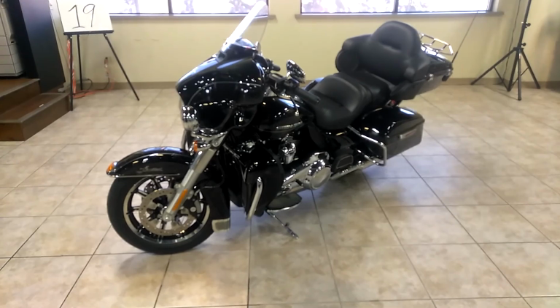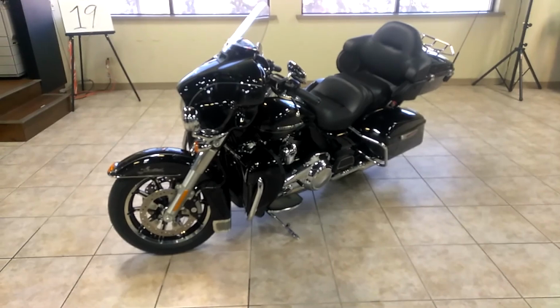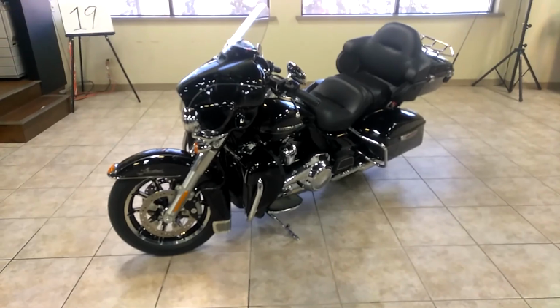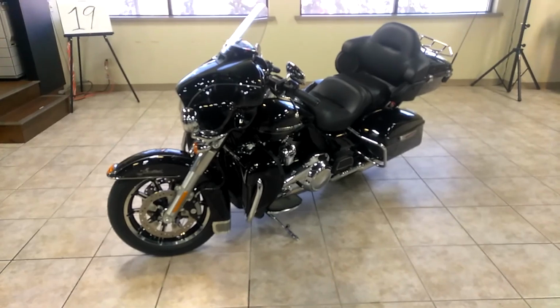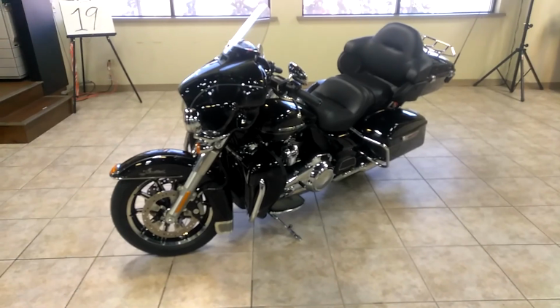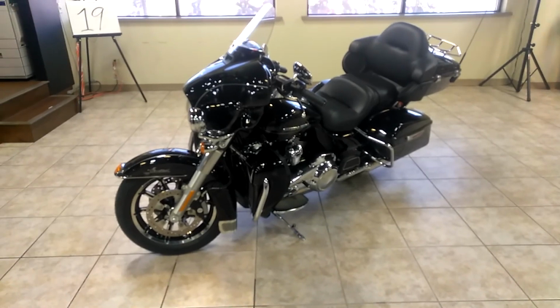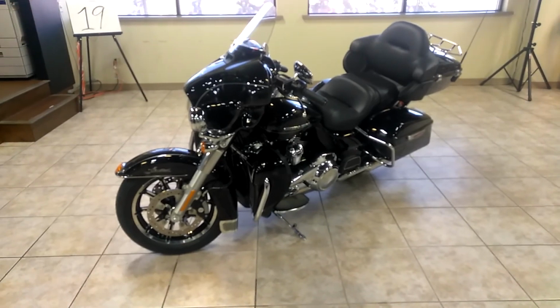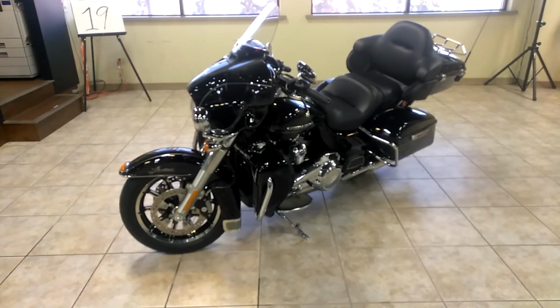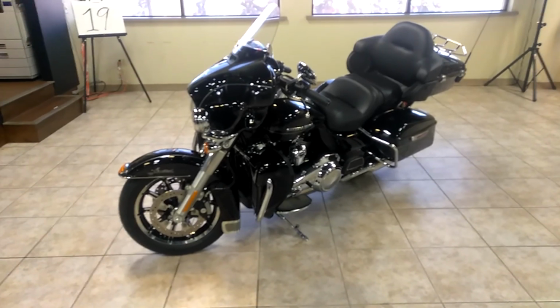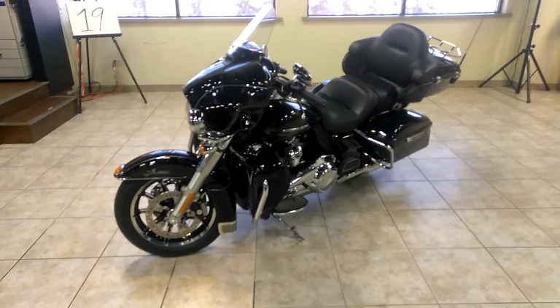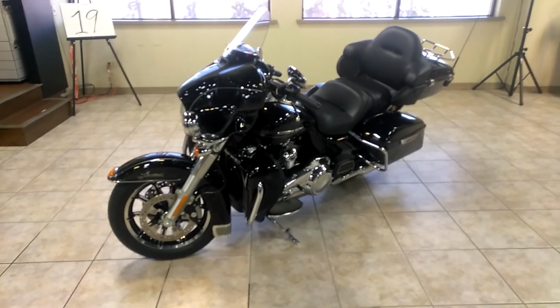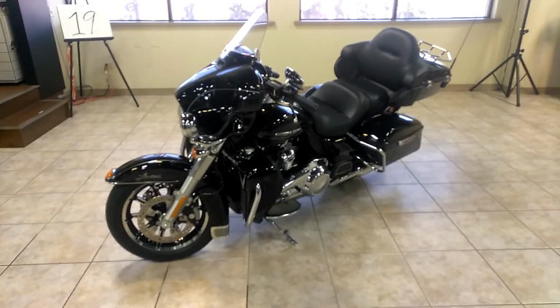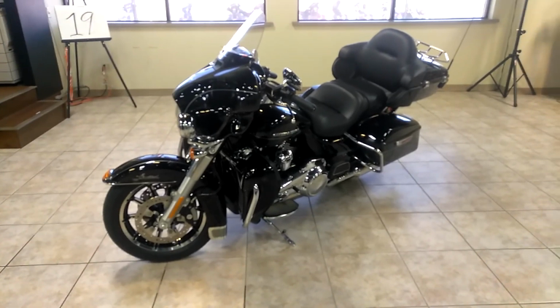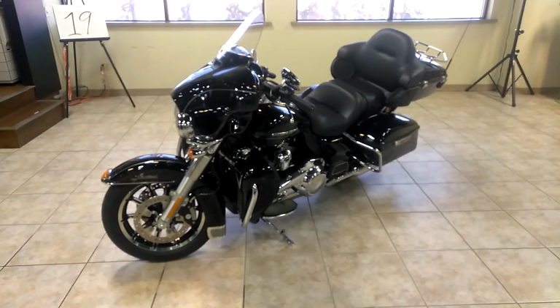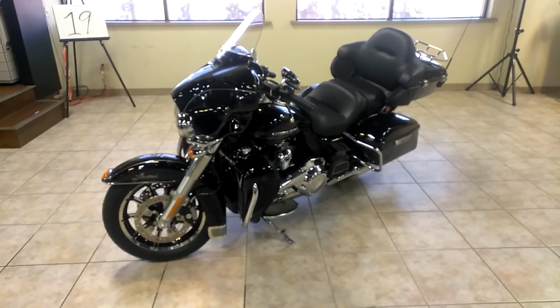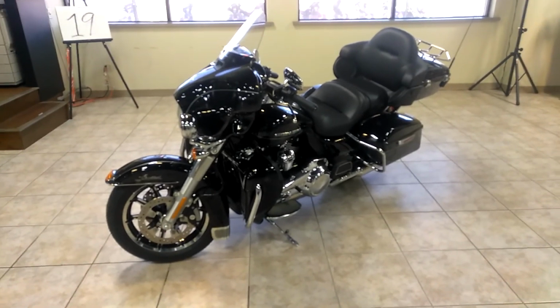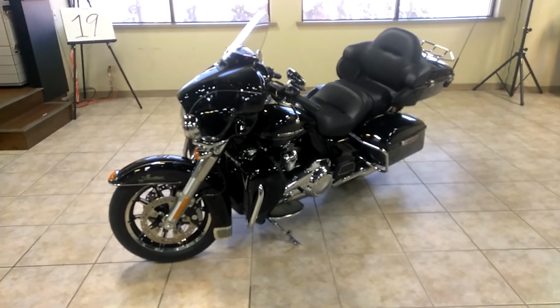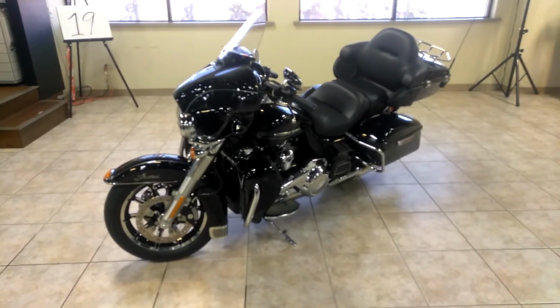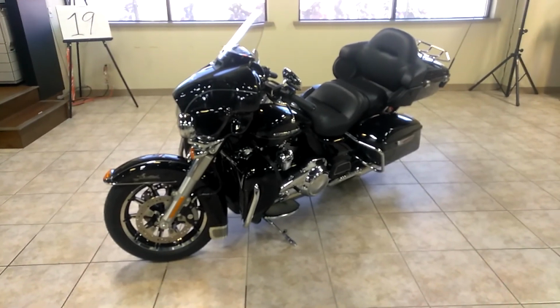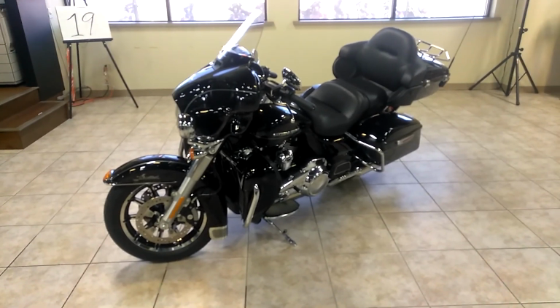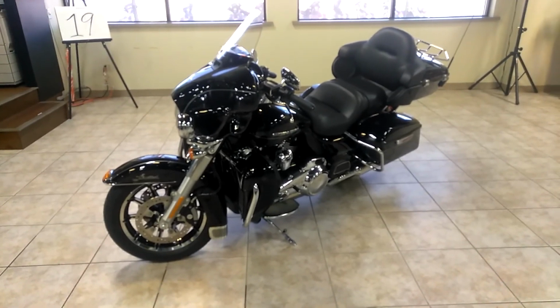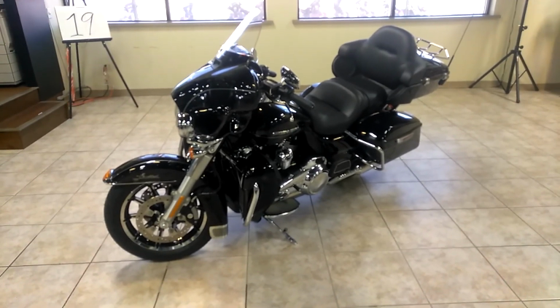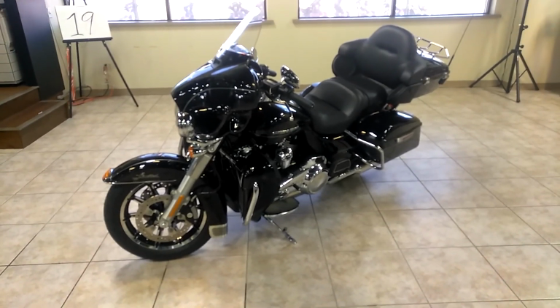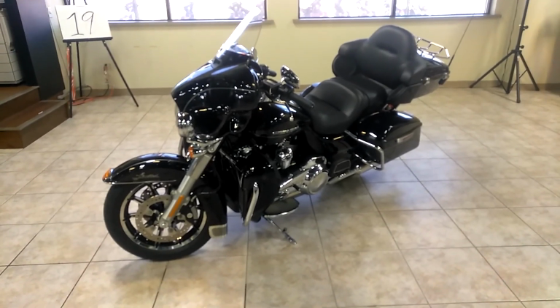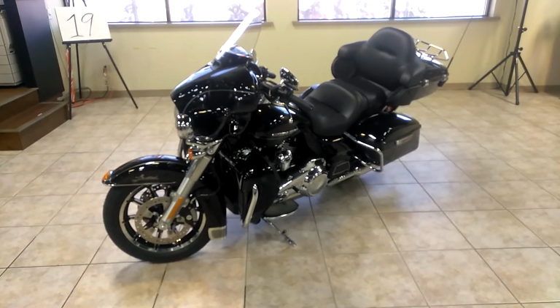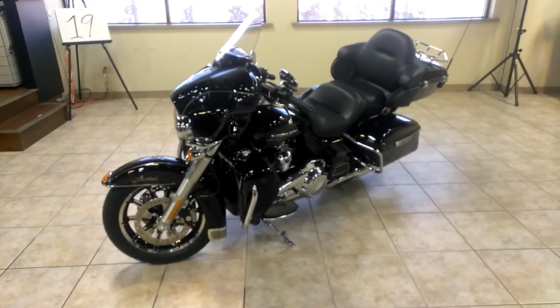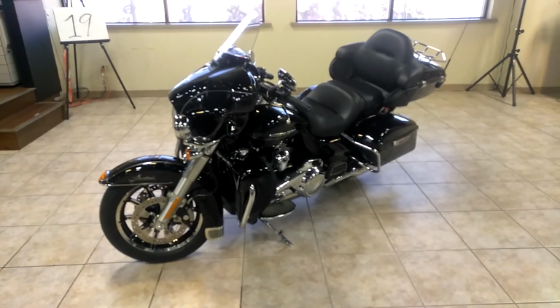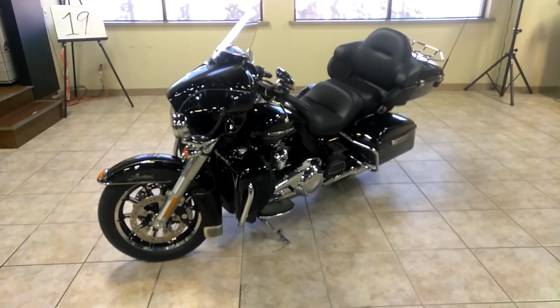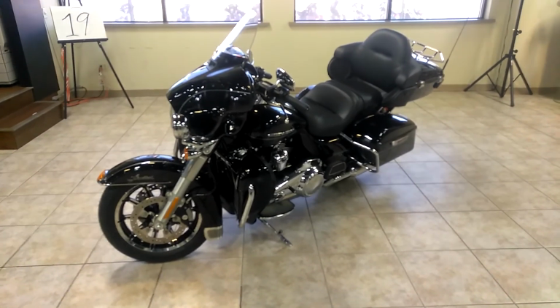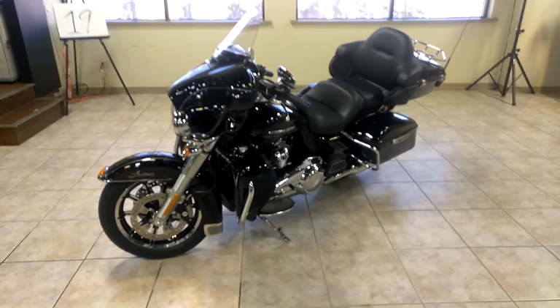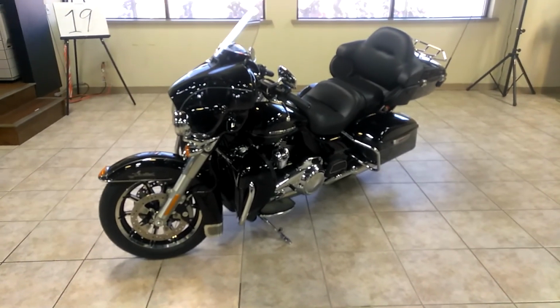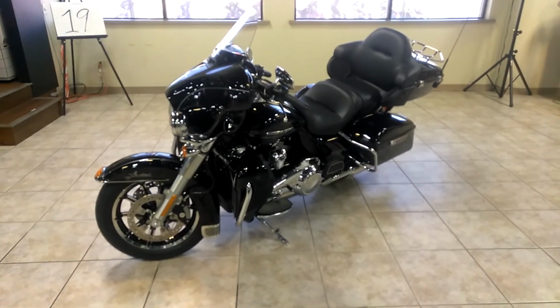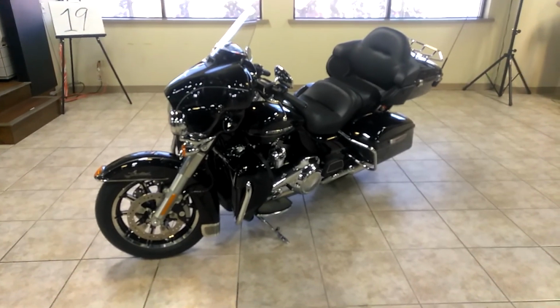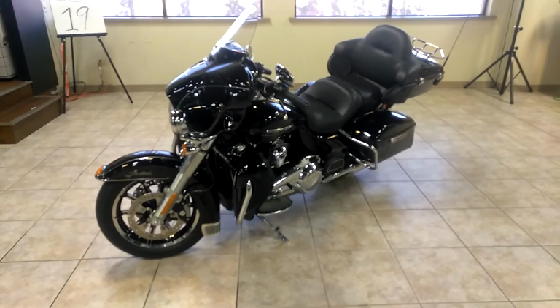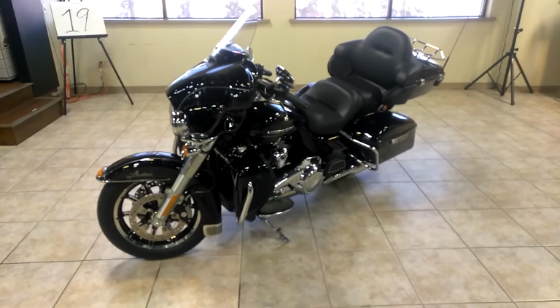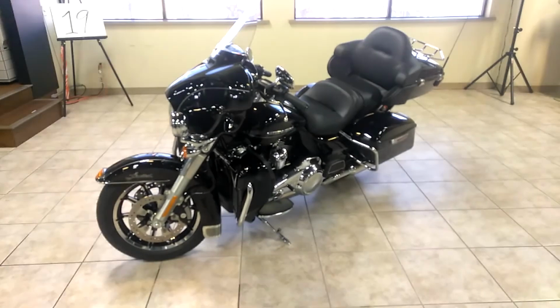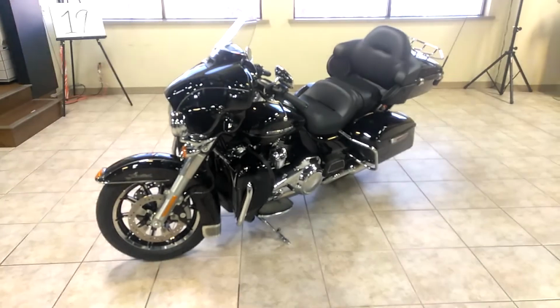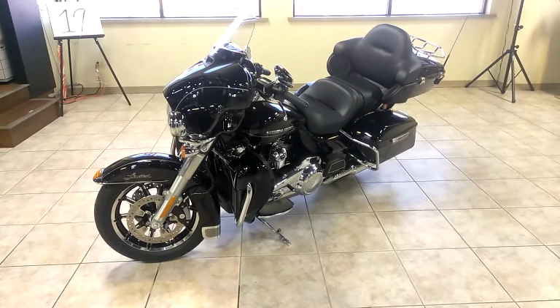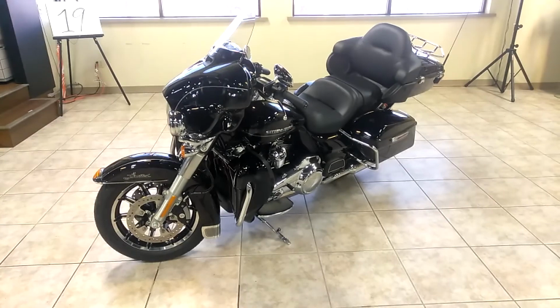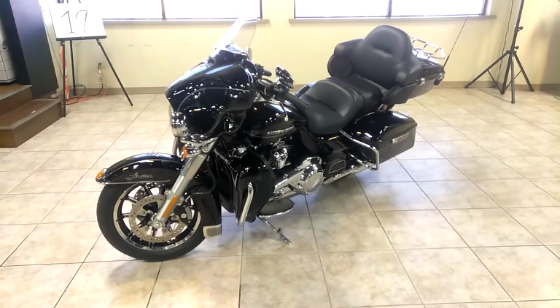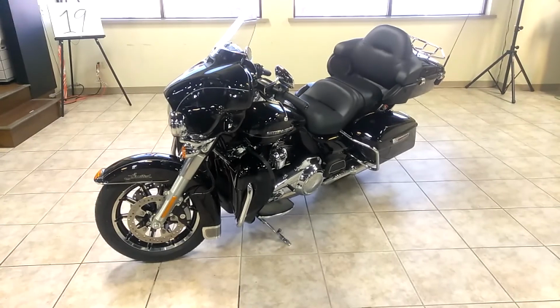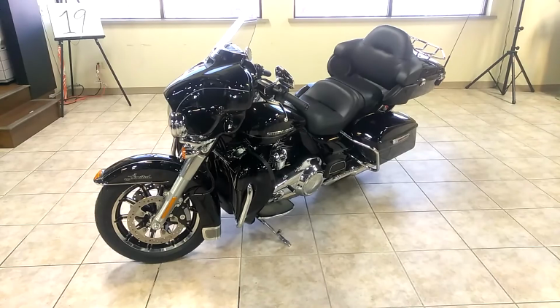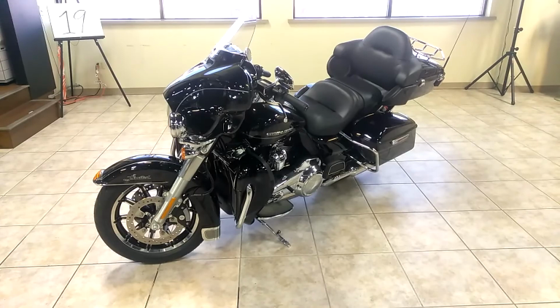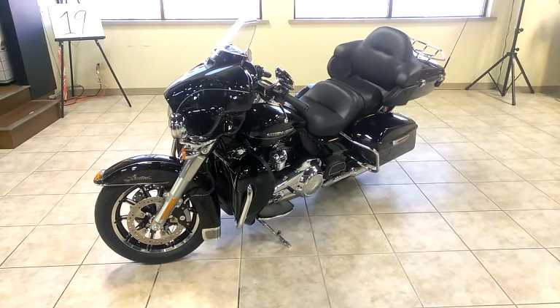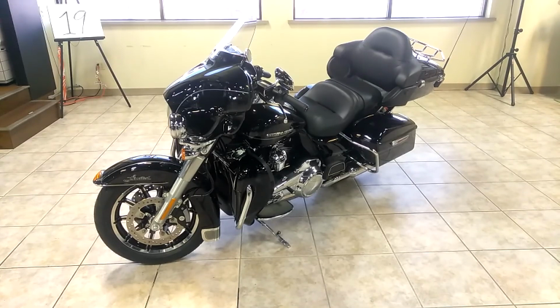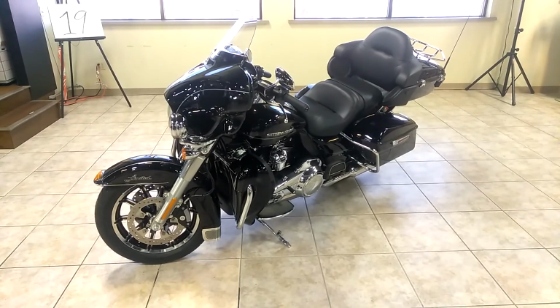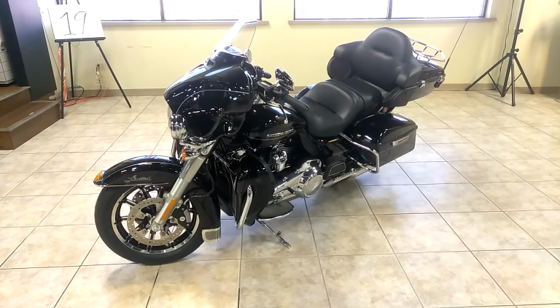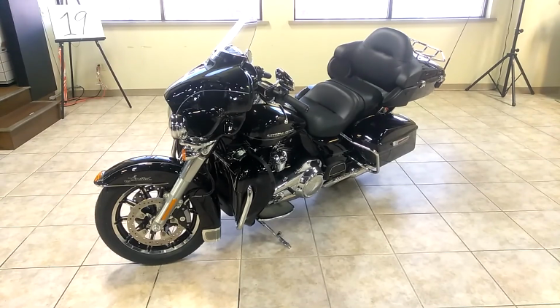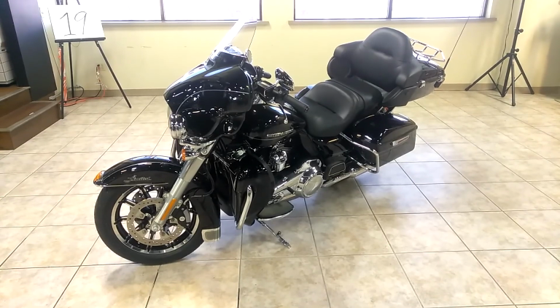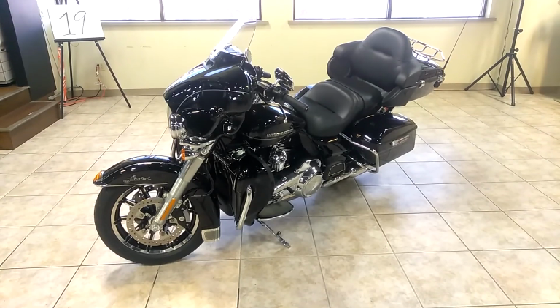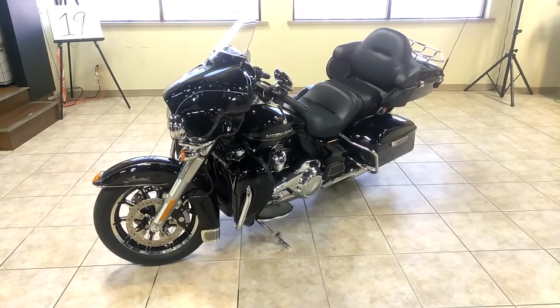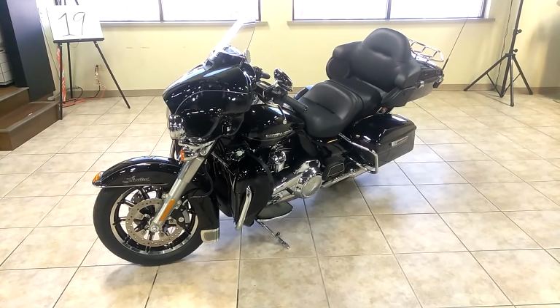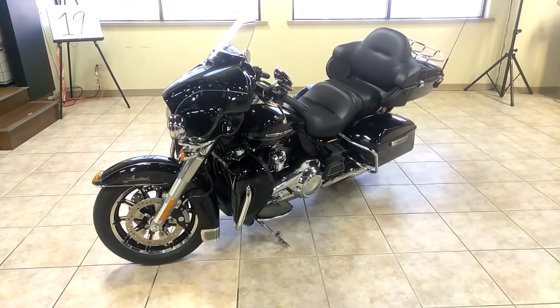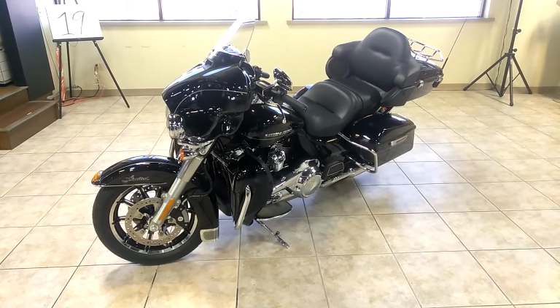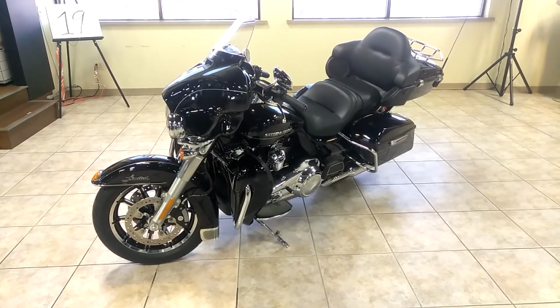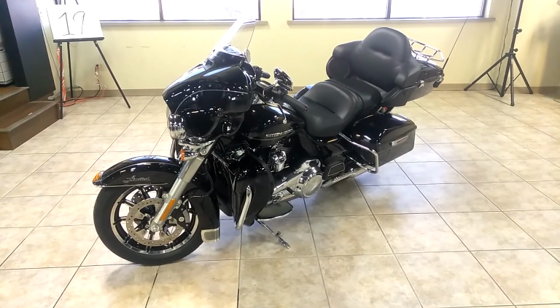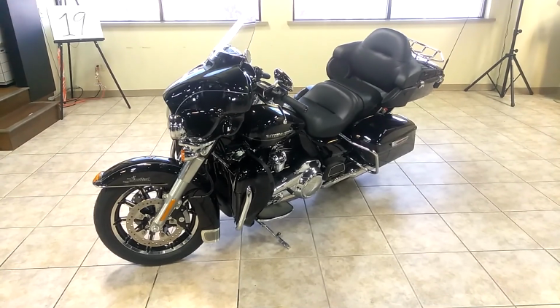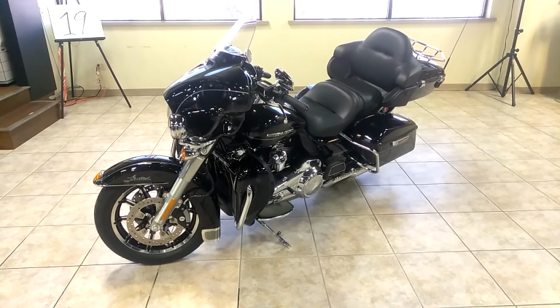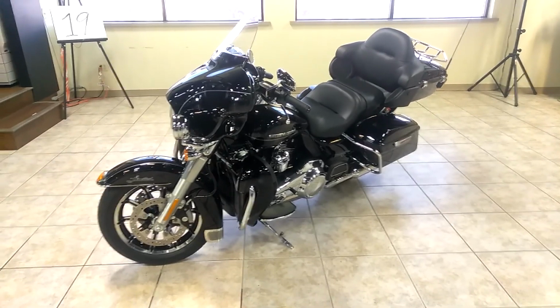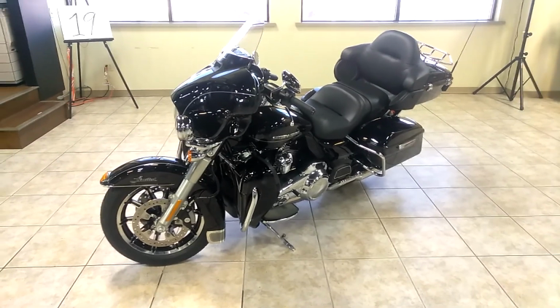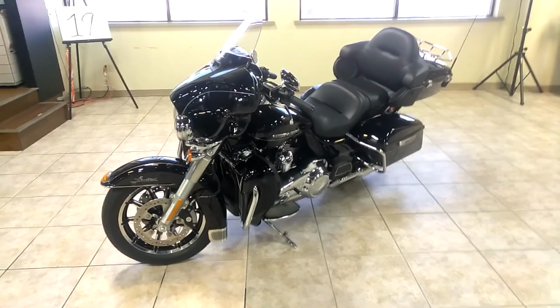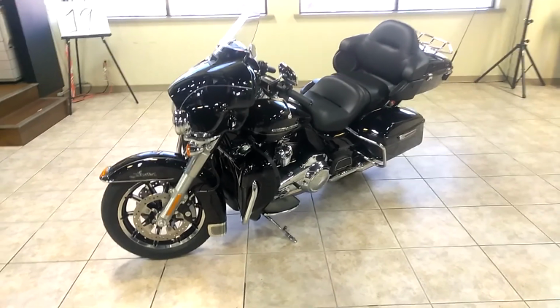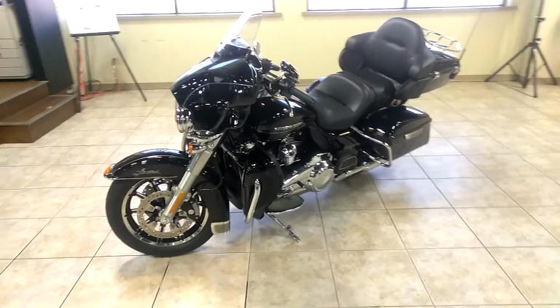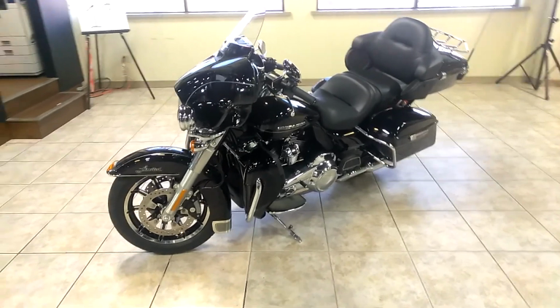It's Panda here again at Harley-Davidson of Pensacola. I'm sitting in front of a 2017 Ultra Limited. Man, check this thing out.